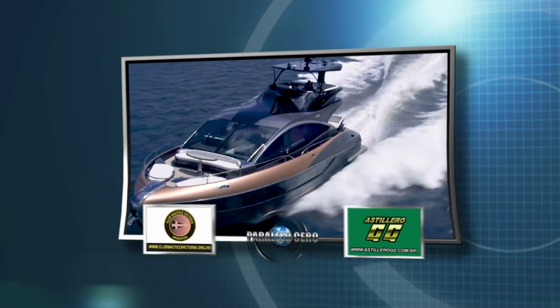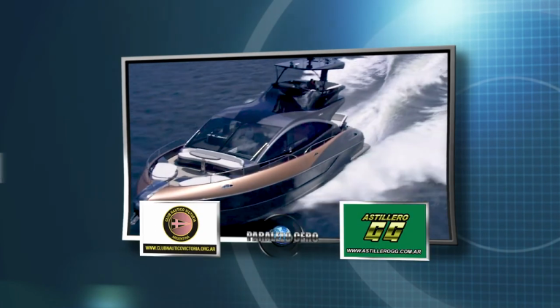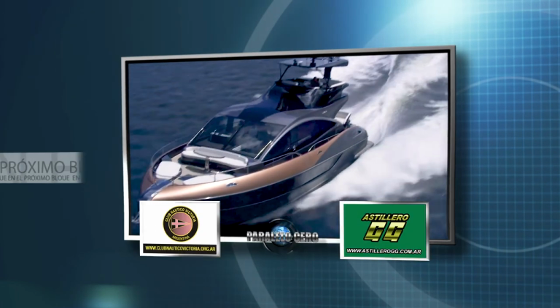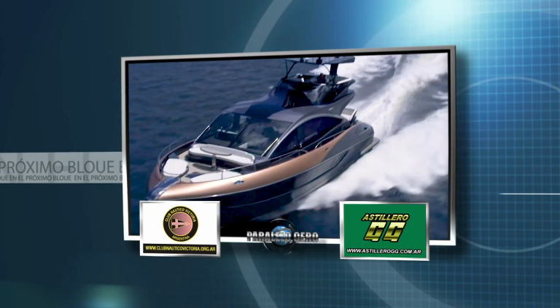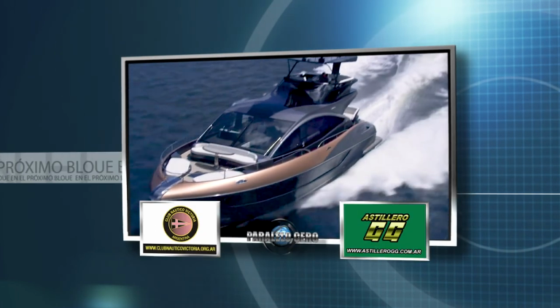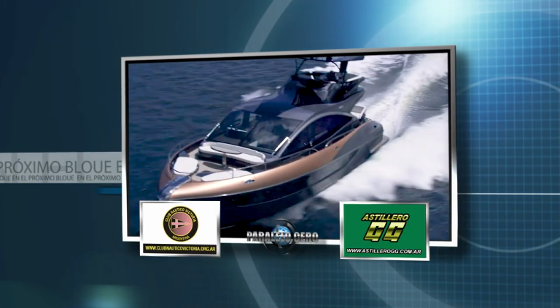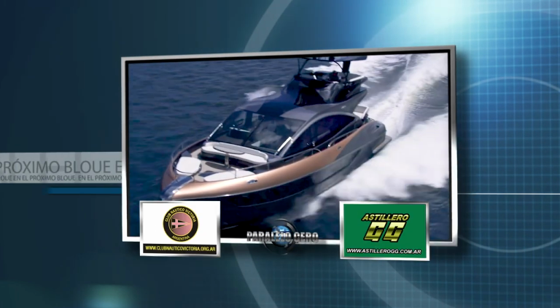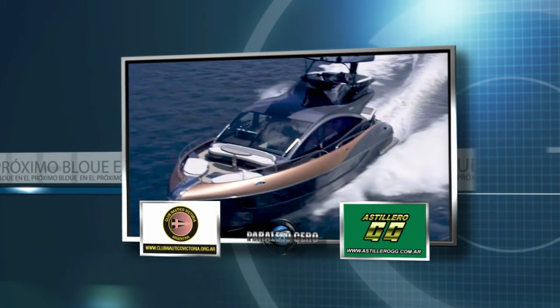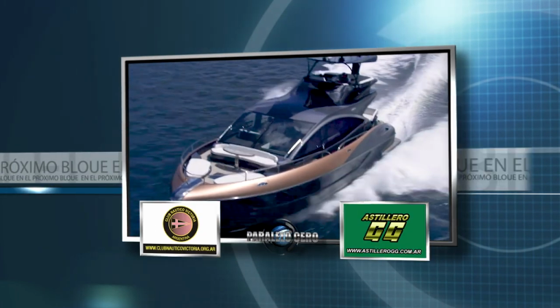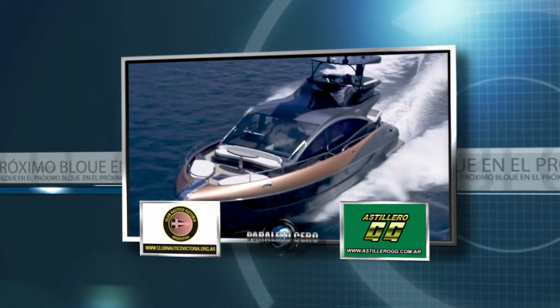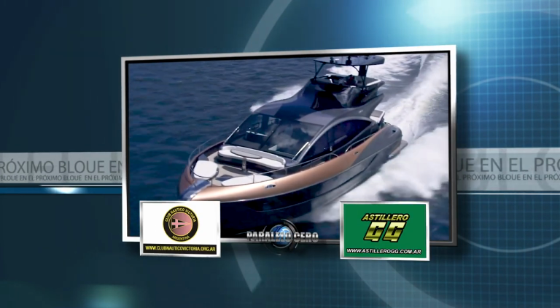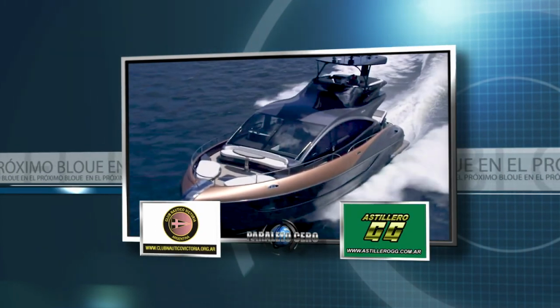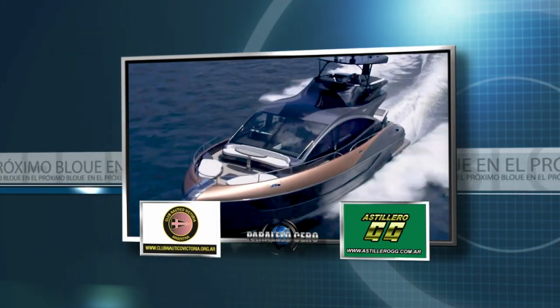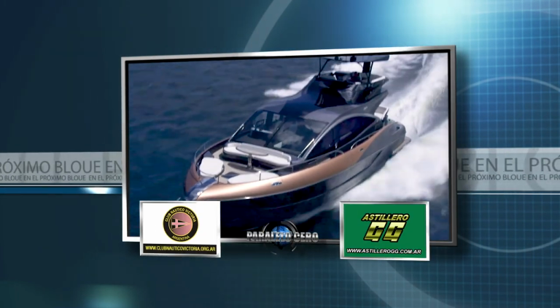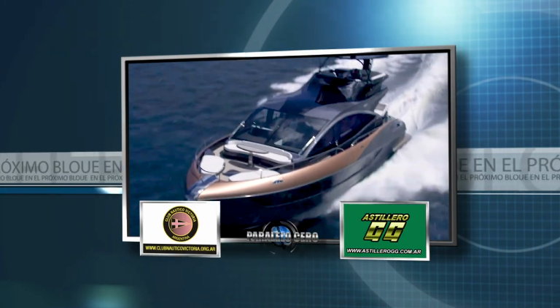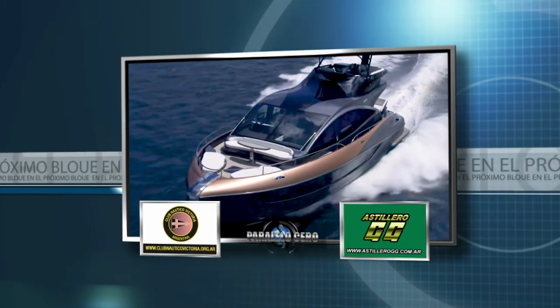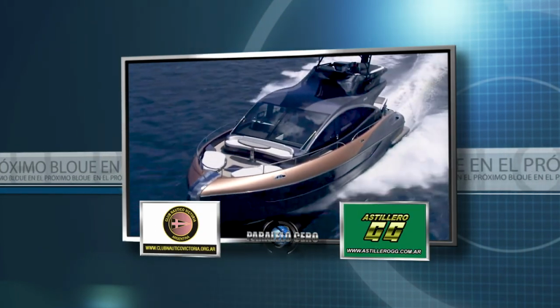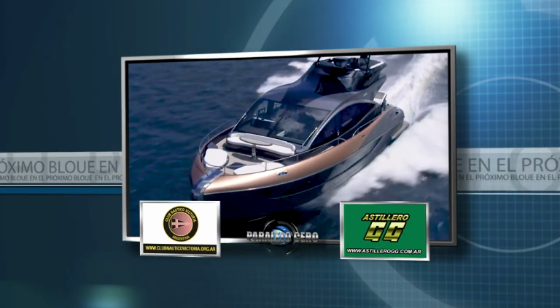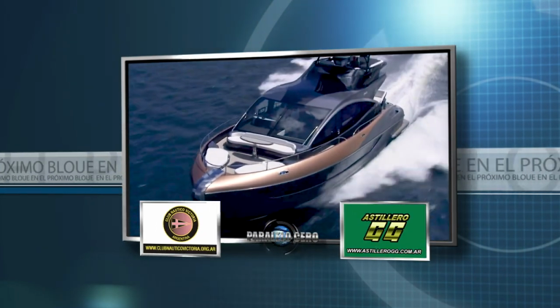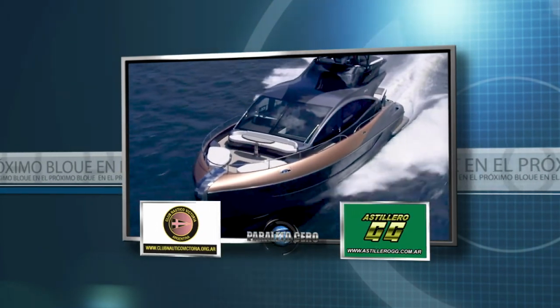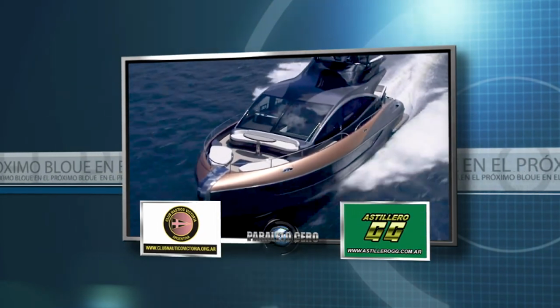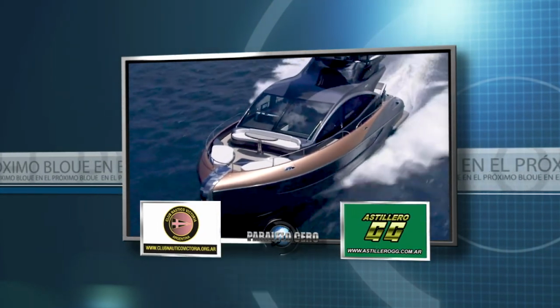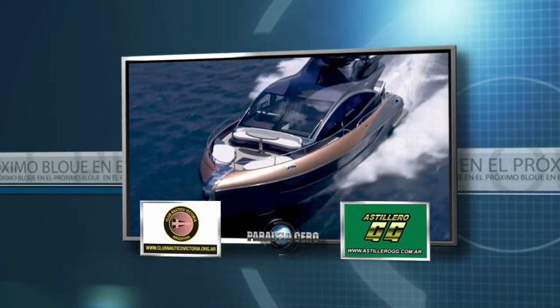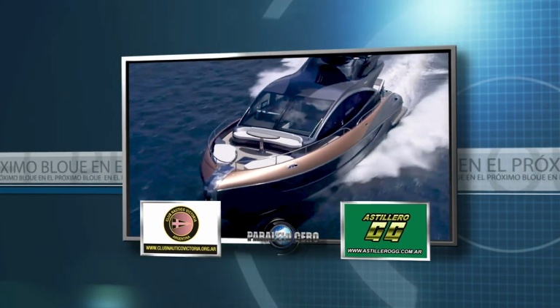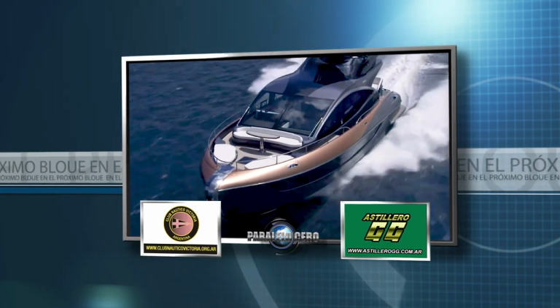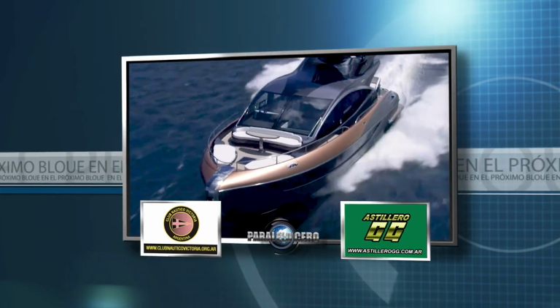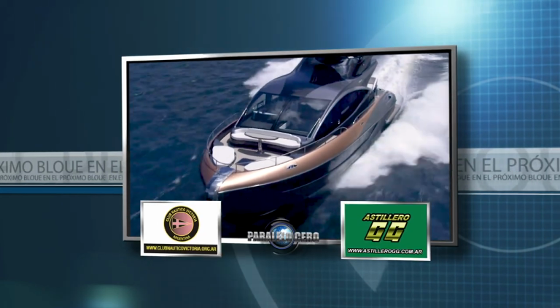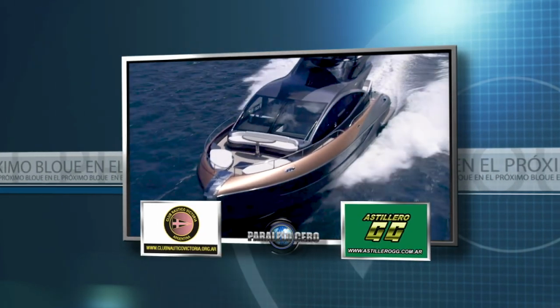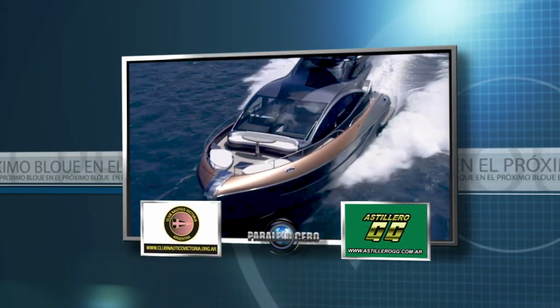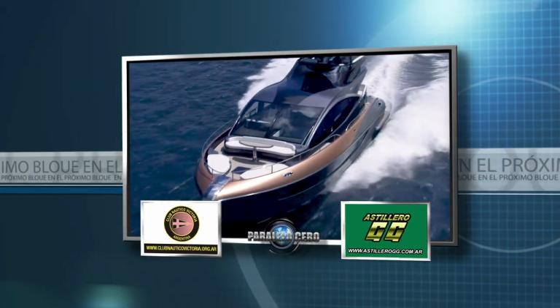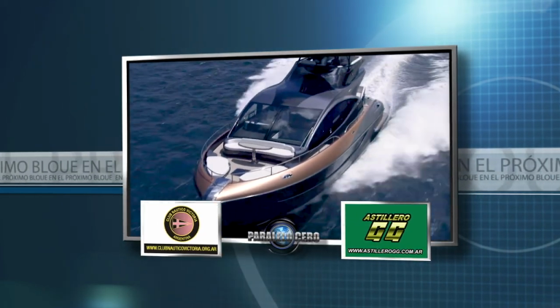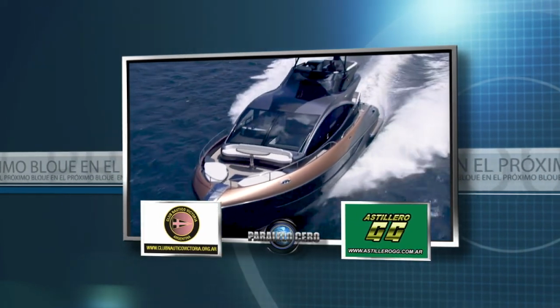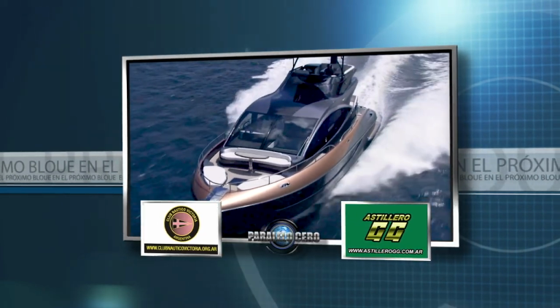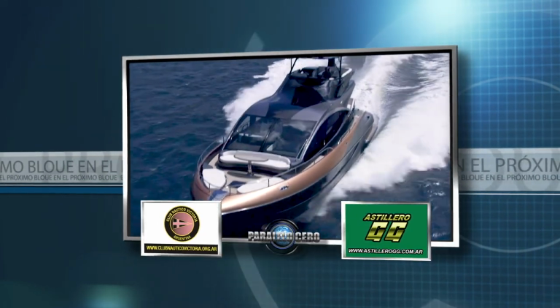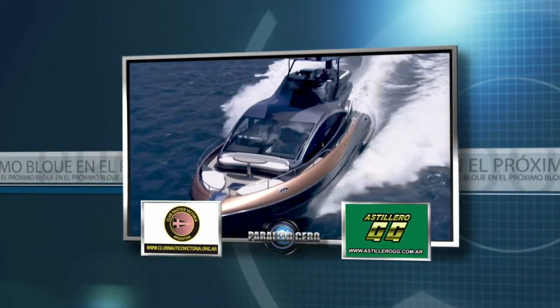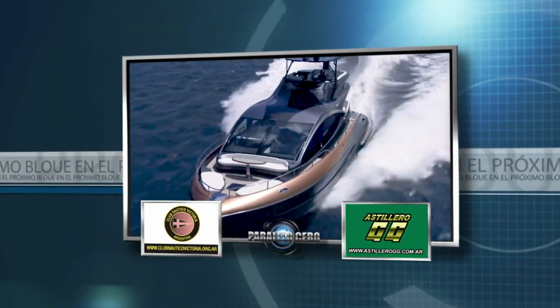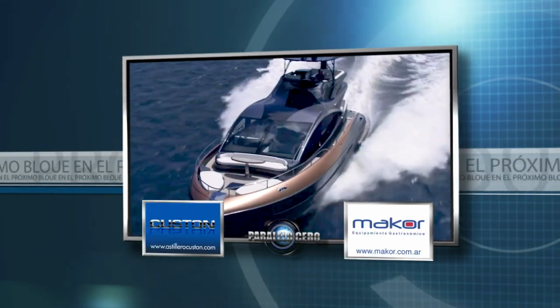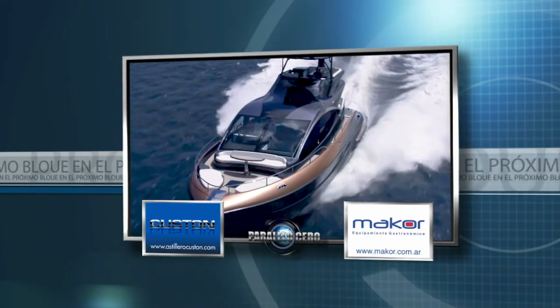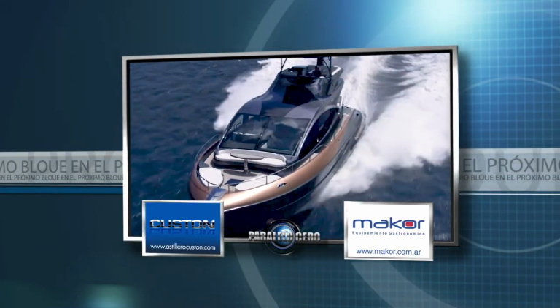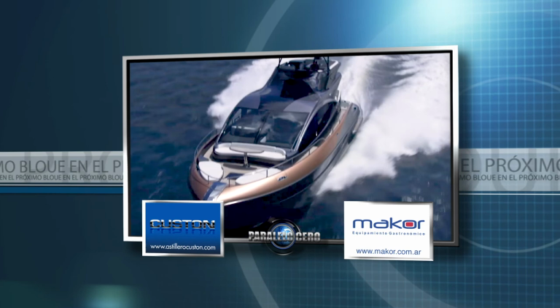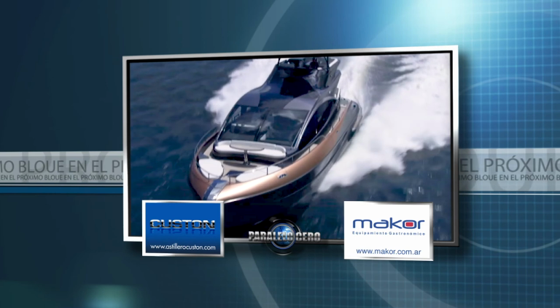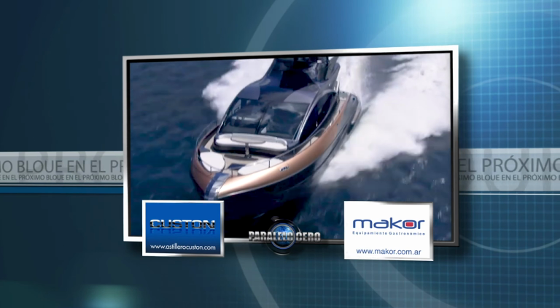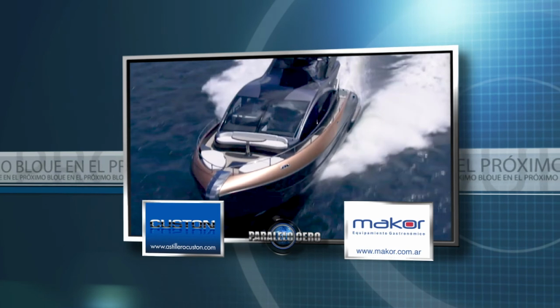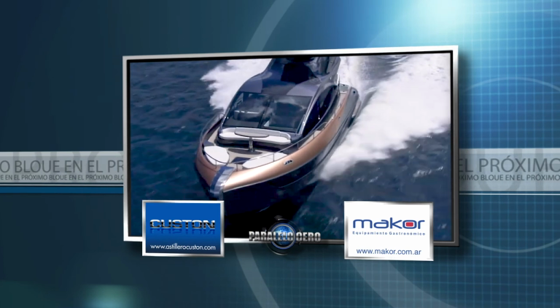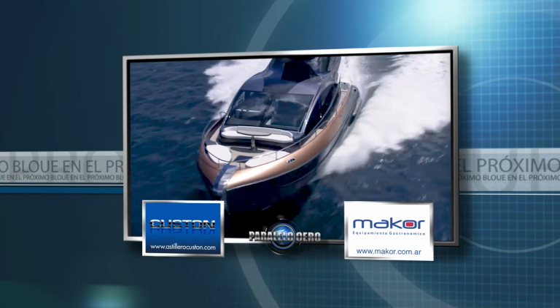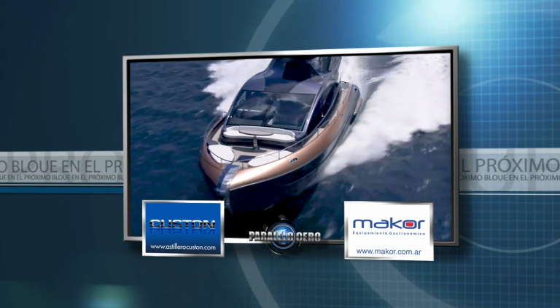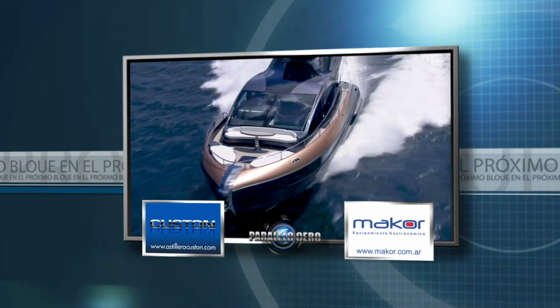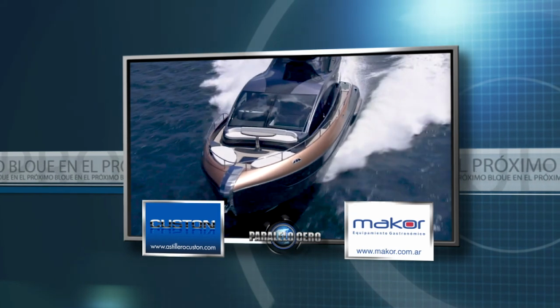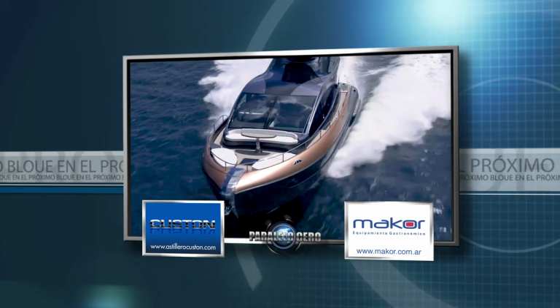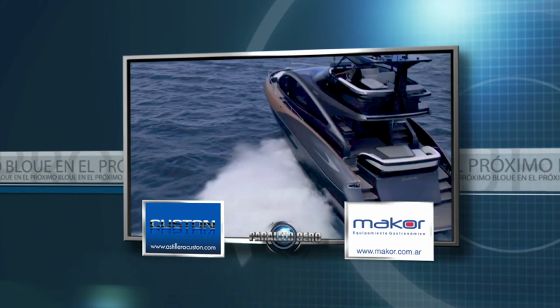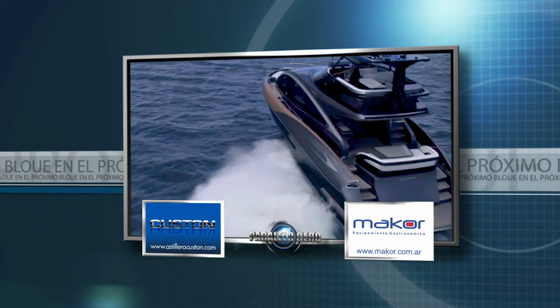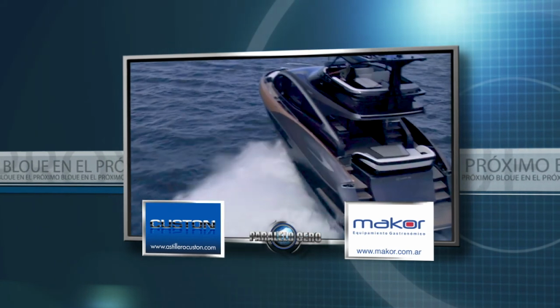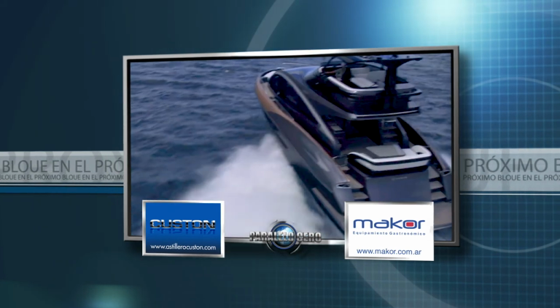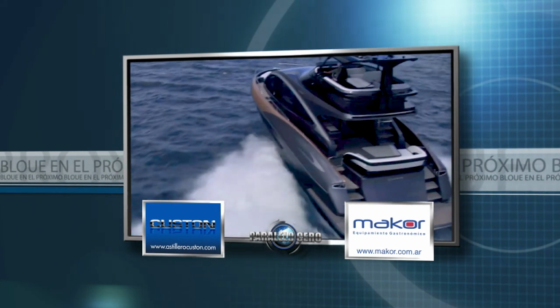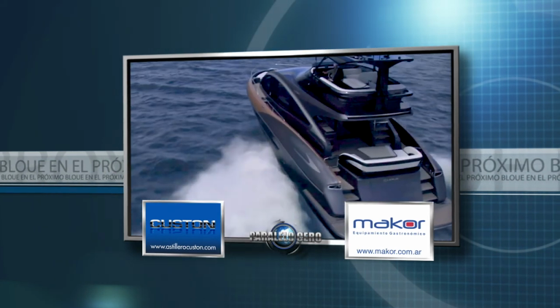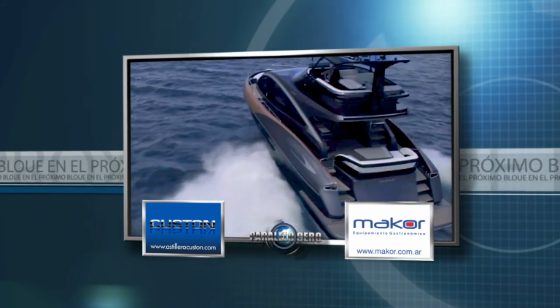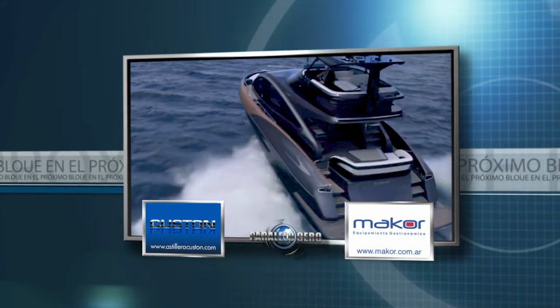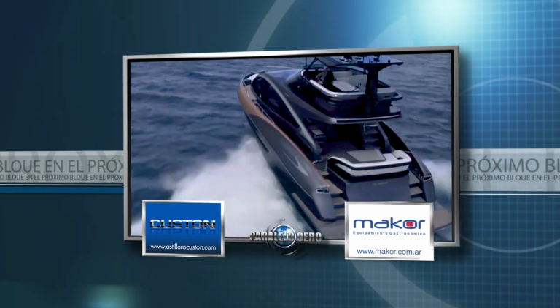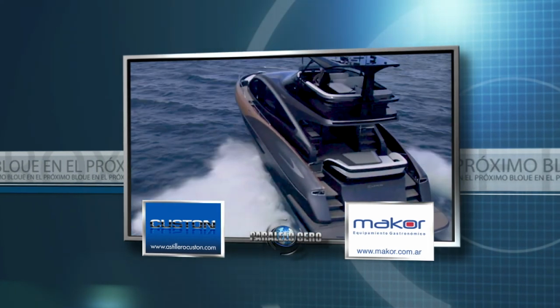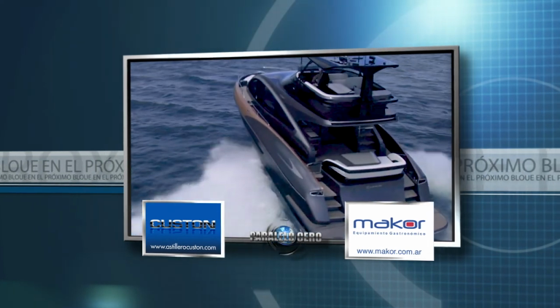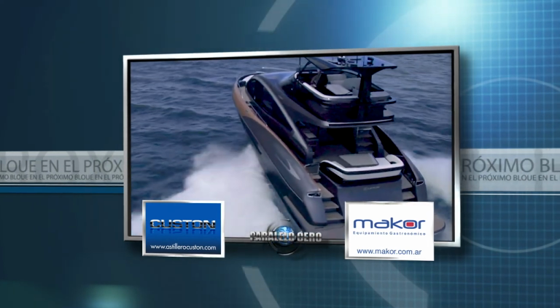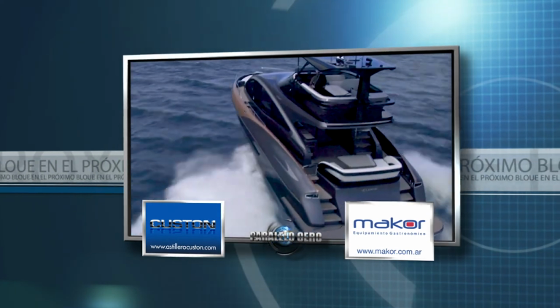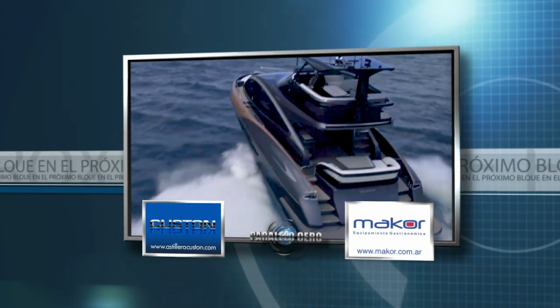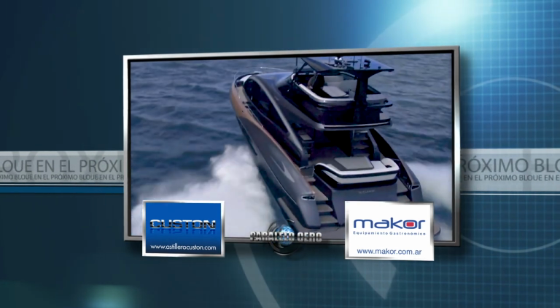A super yacht after the break in today's program. Don't go anywhere — there is more nautical content on Garage TV.